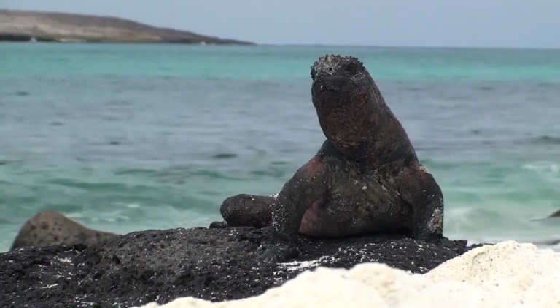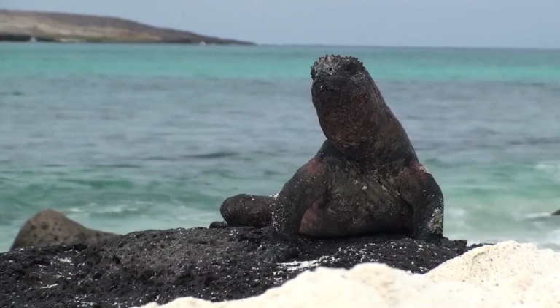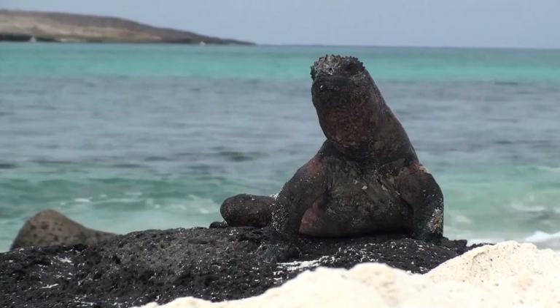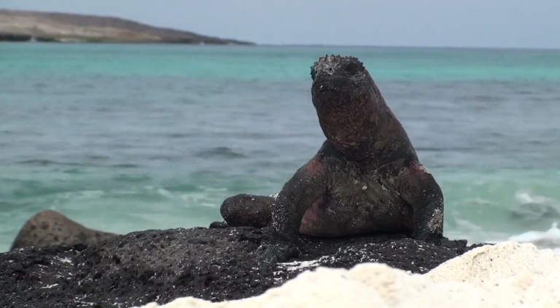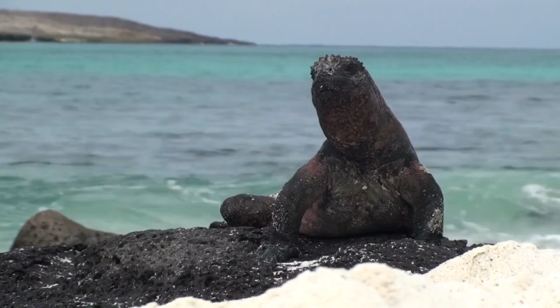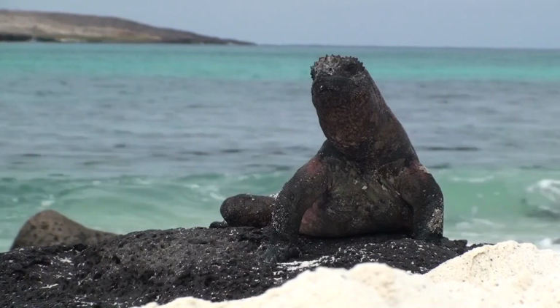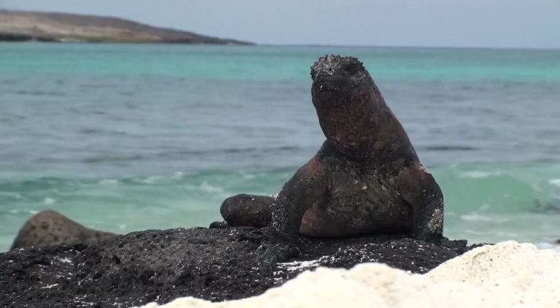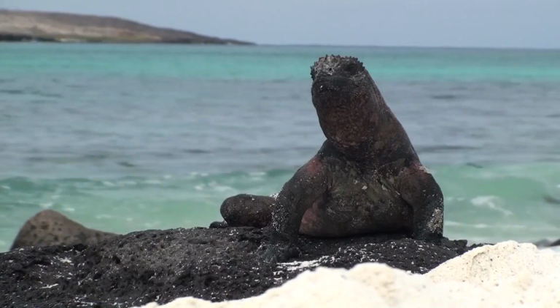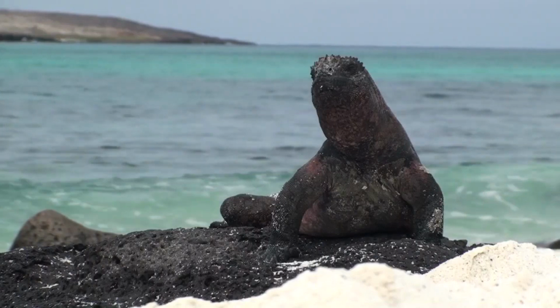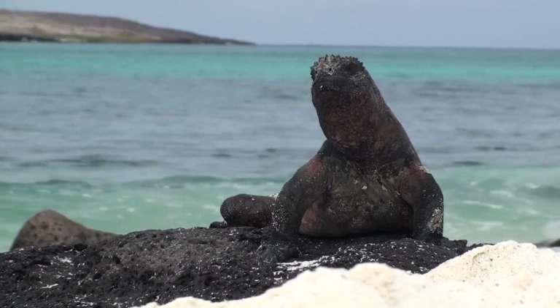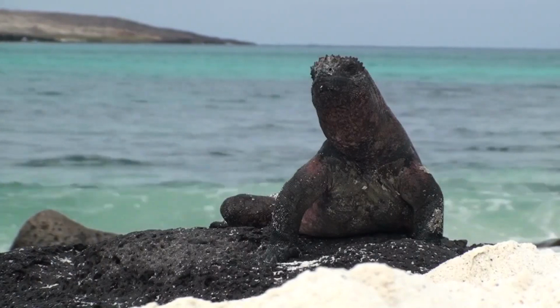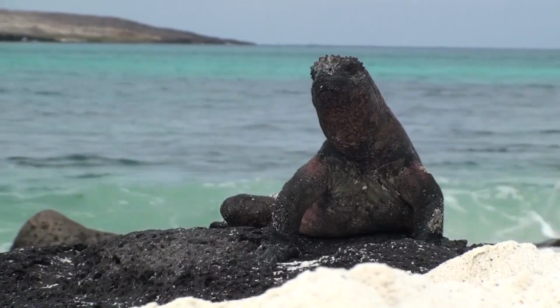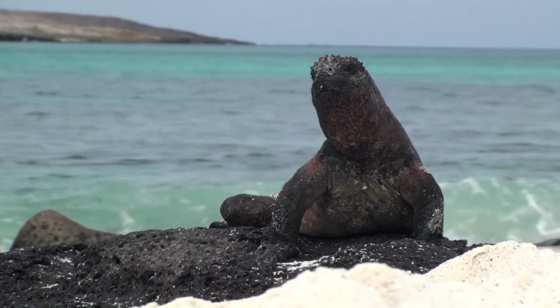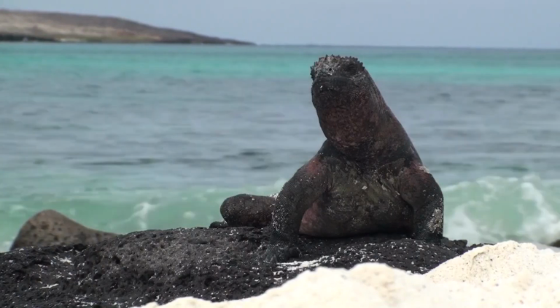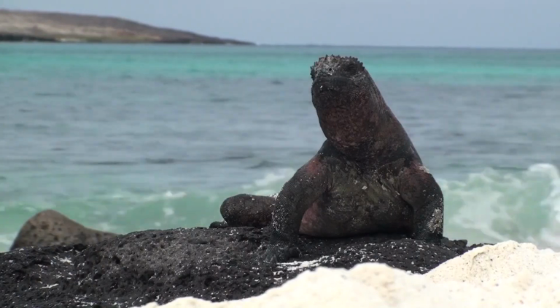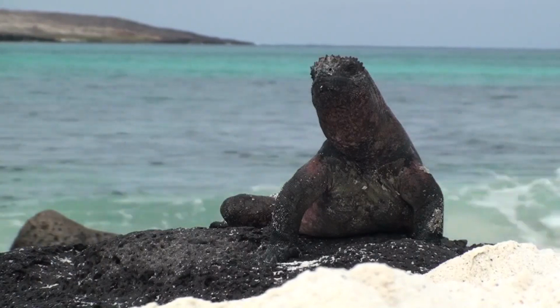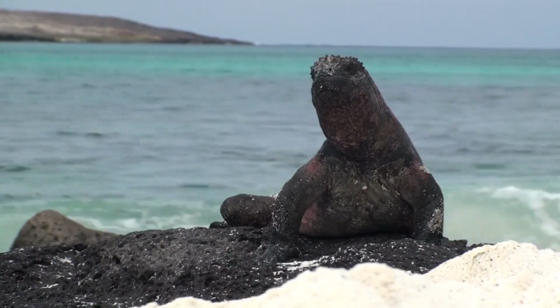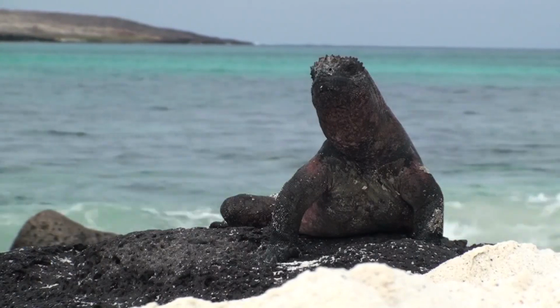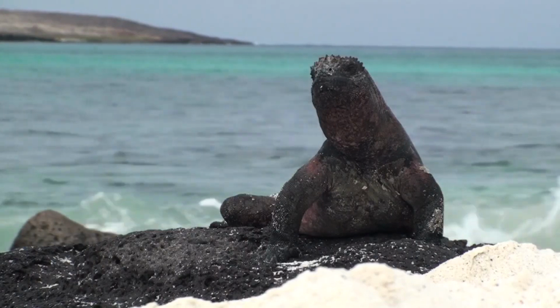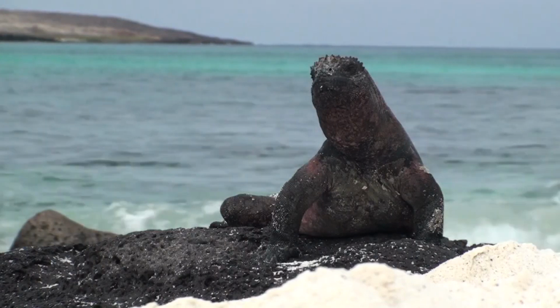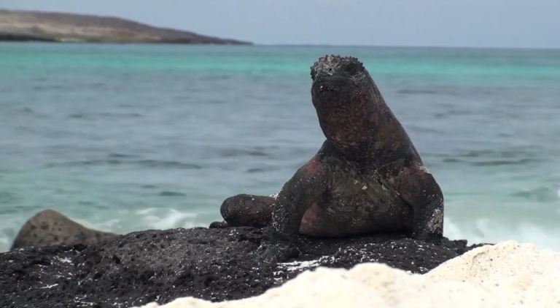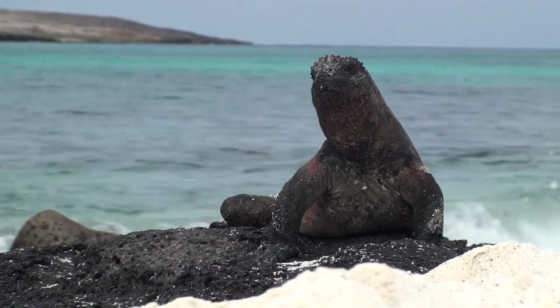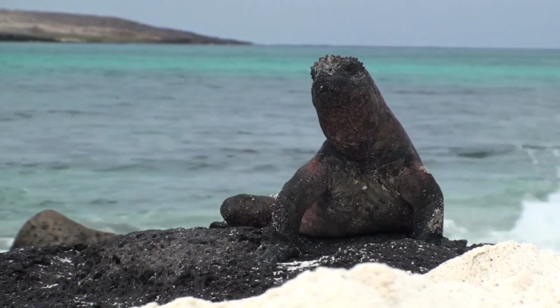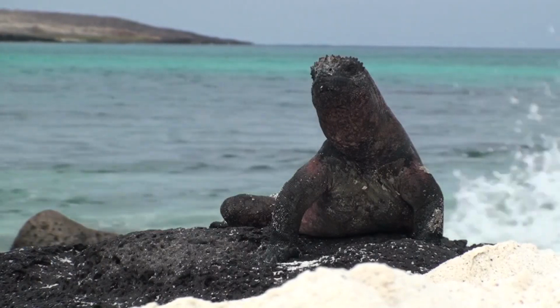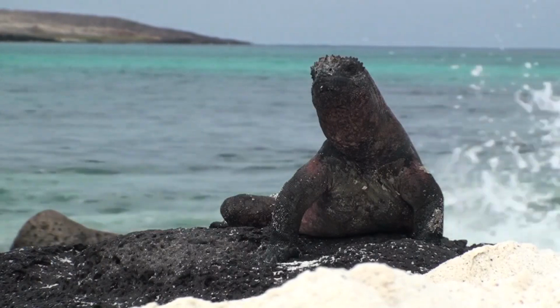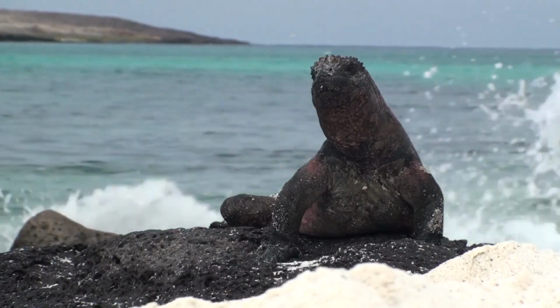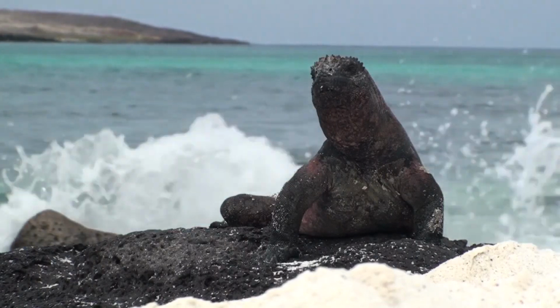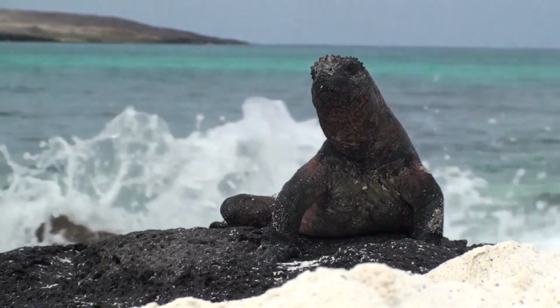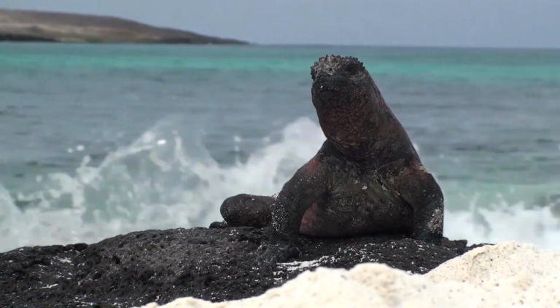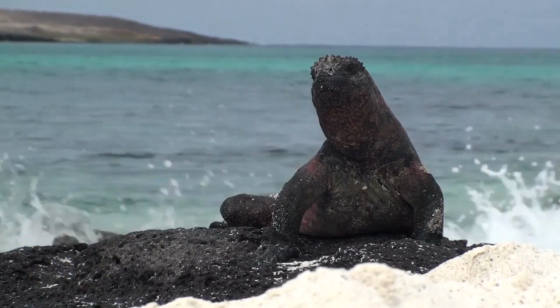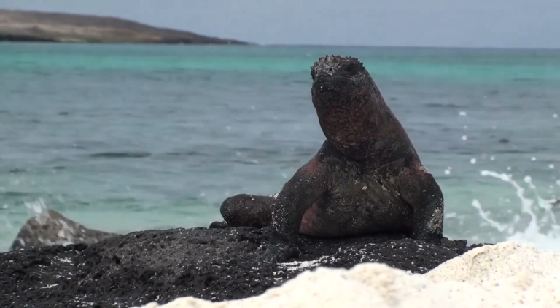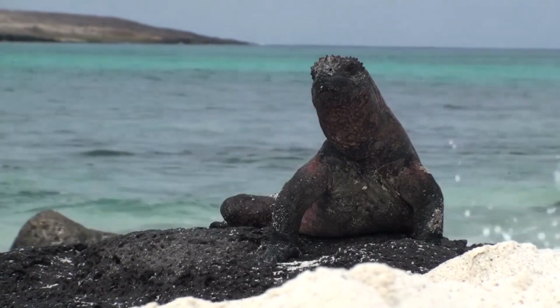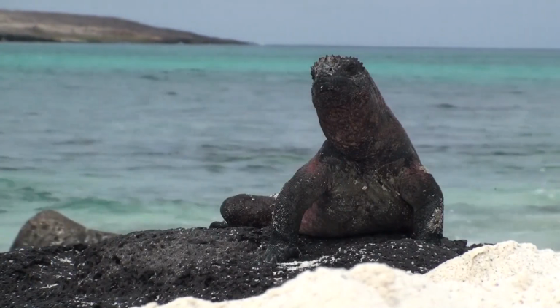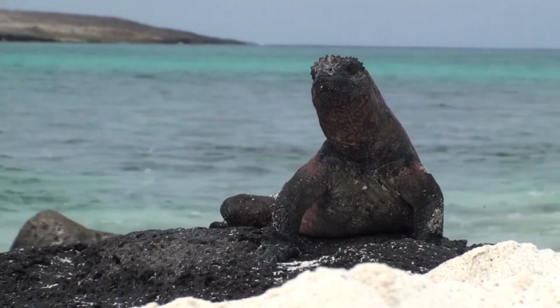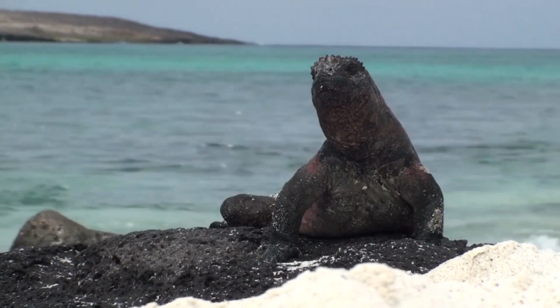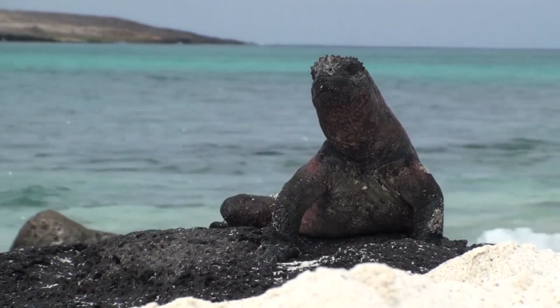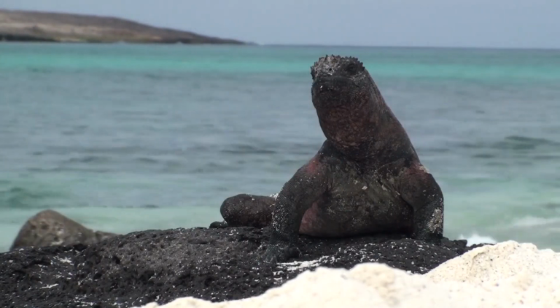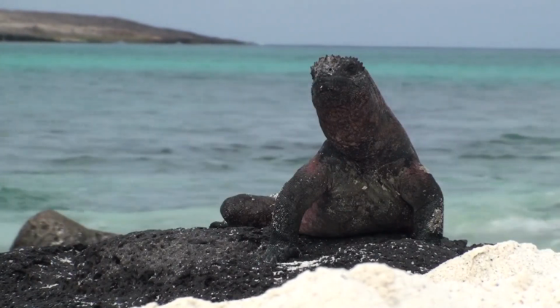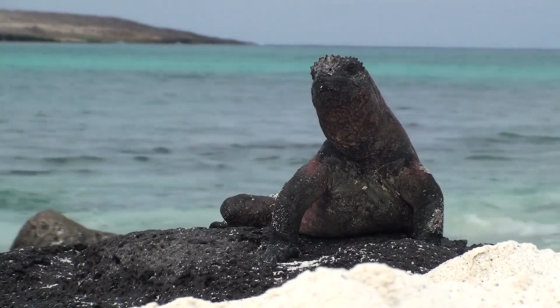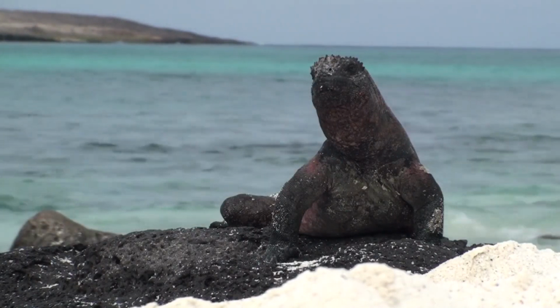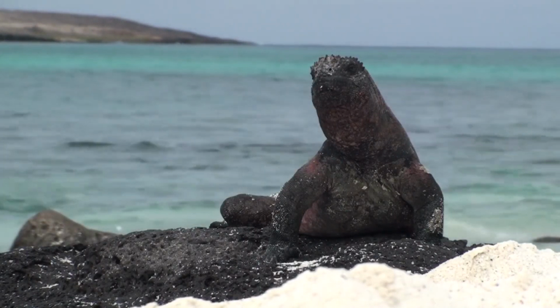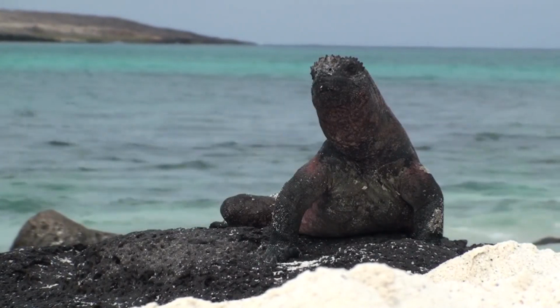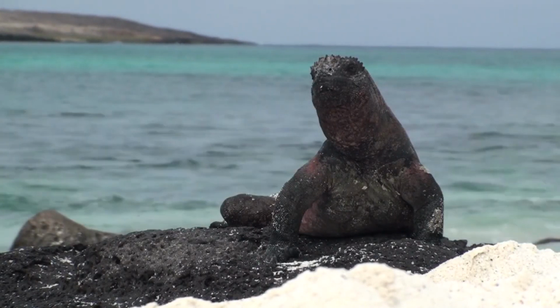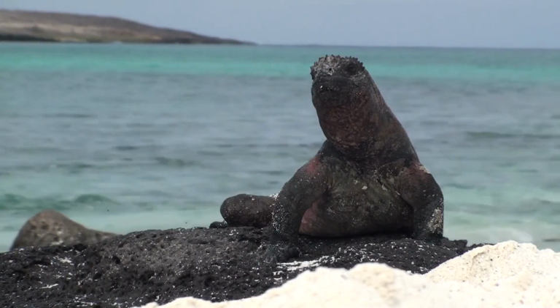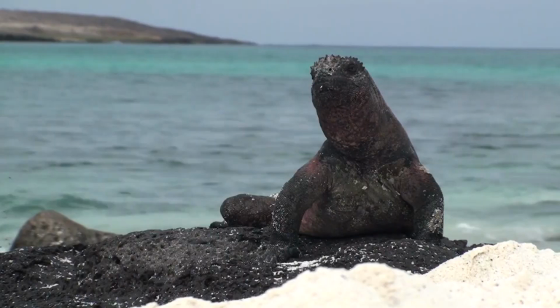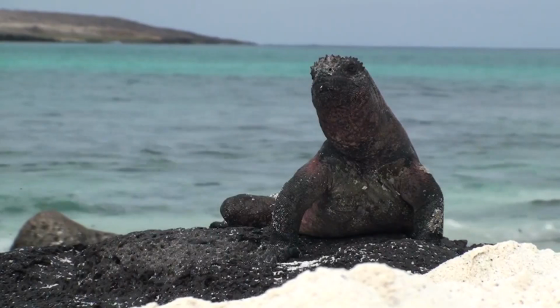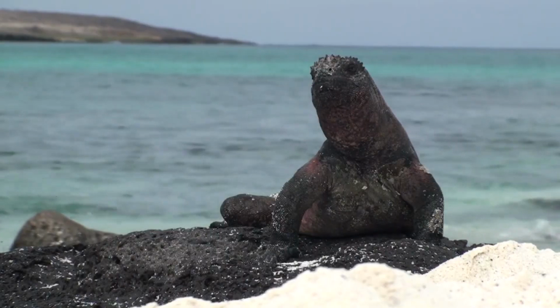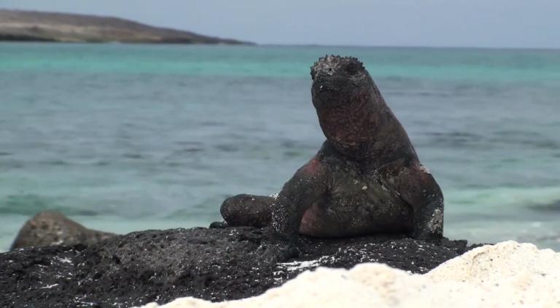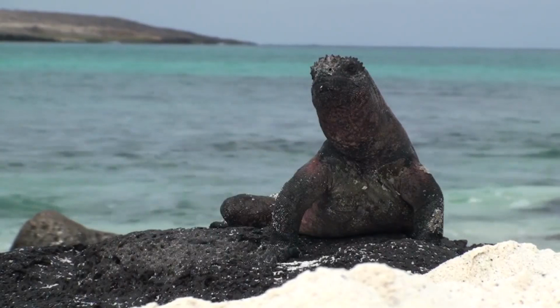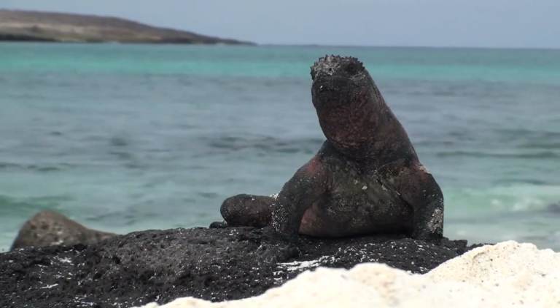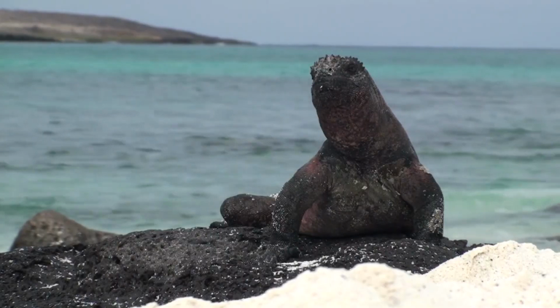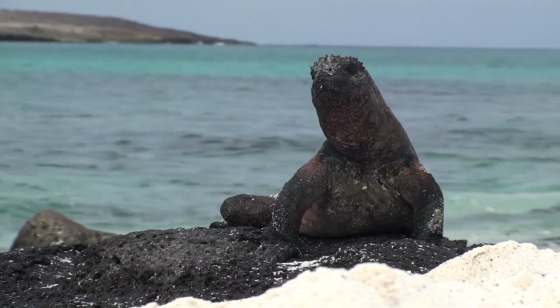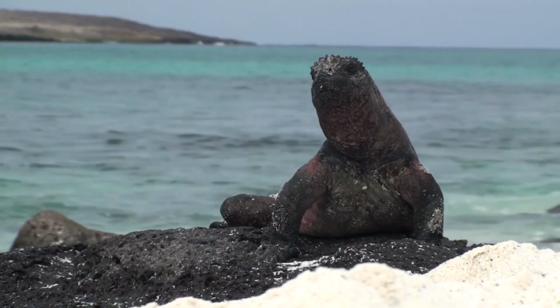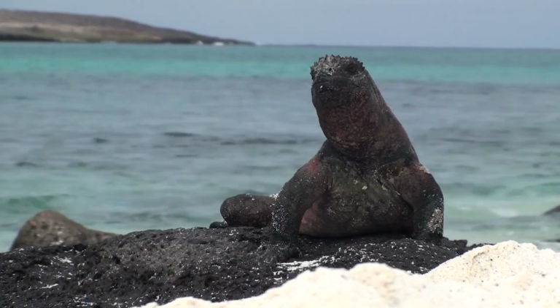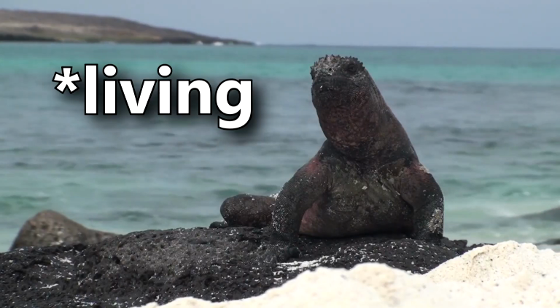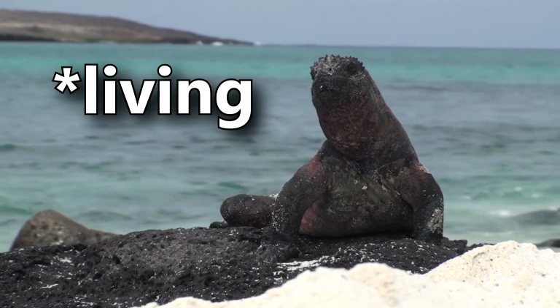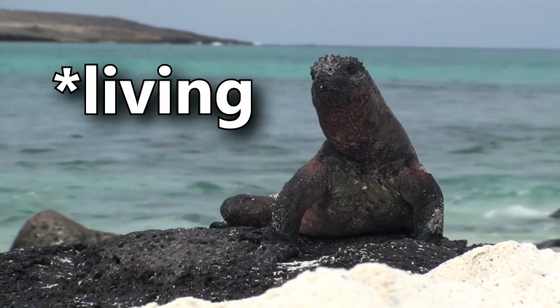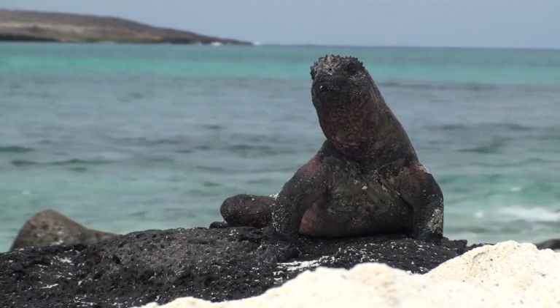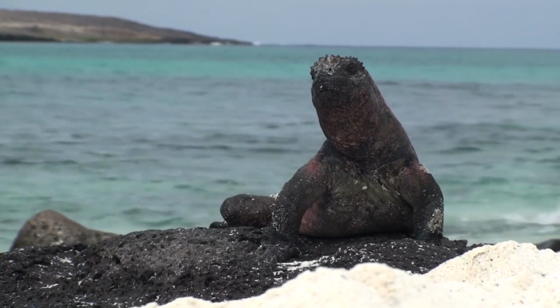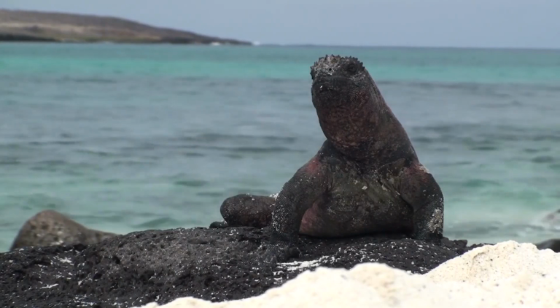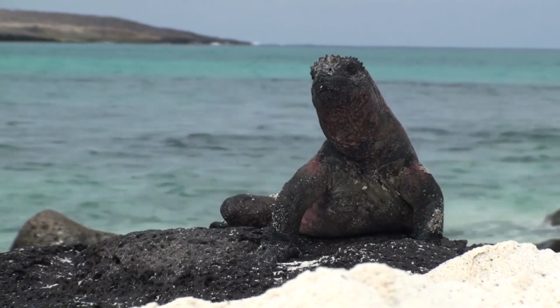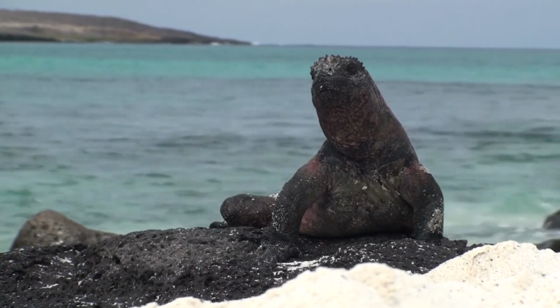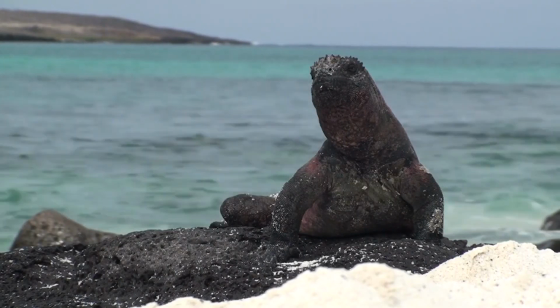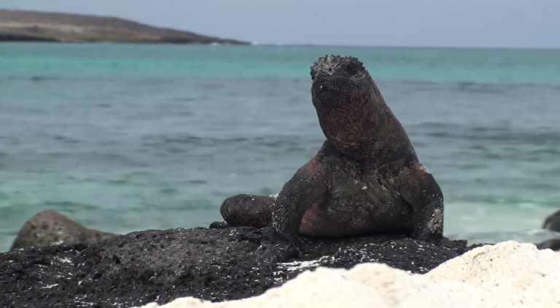Today on Animal Fact Files, we're discussing marine iguanas. These animals are special because they're the only marine lizards.